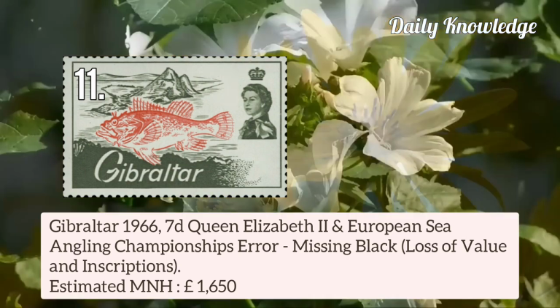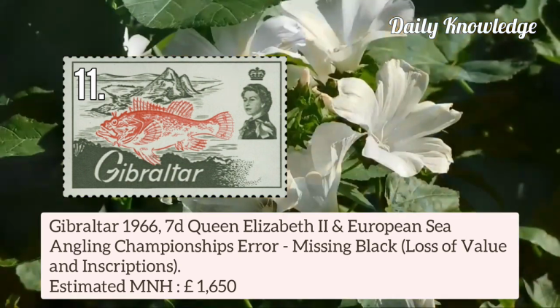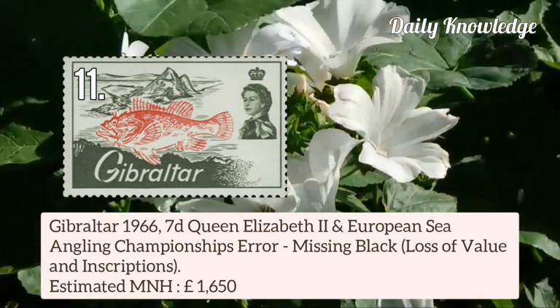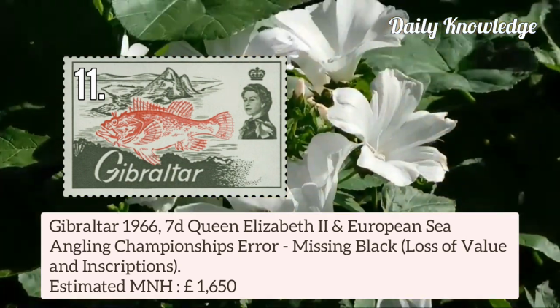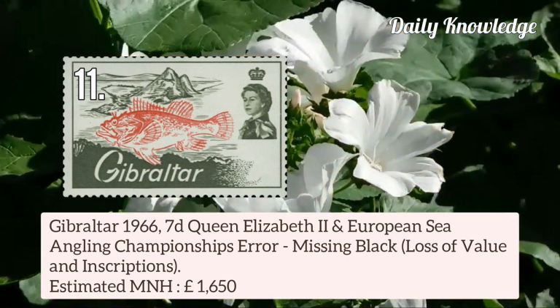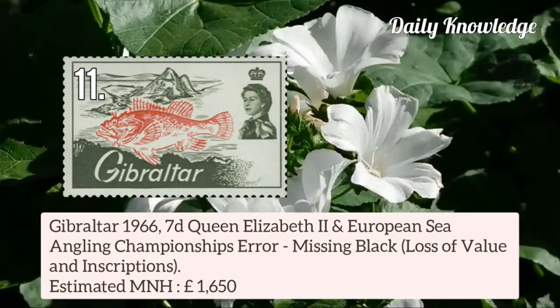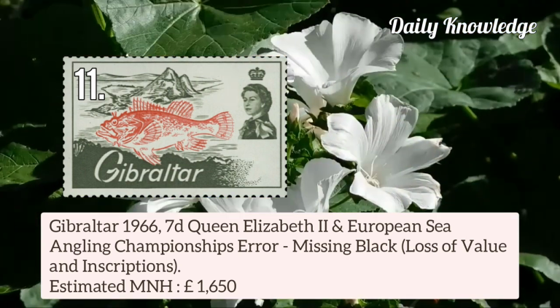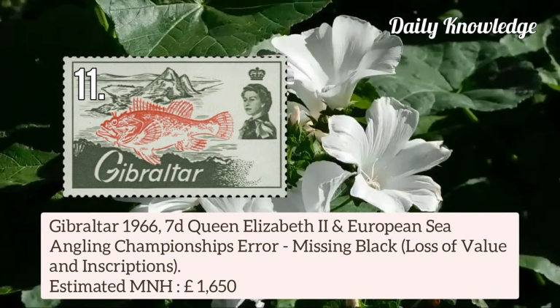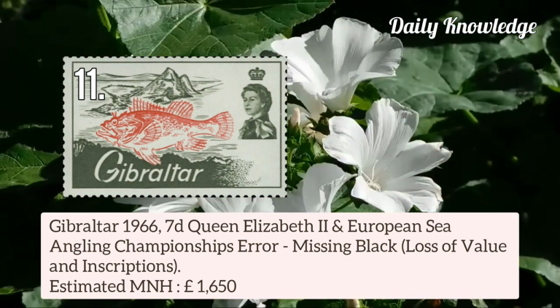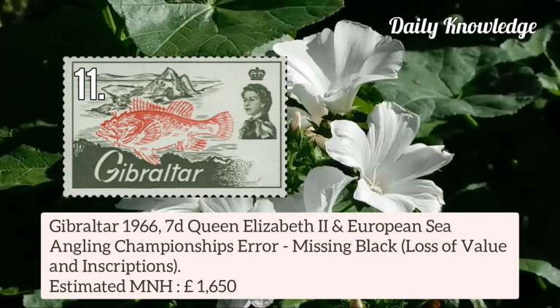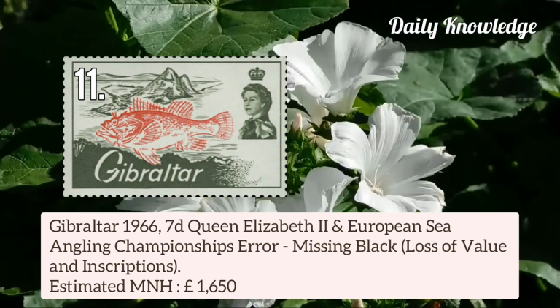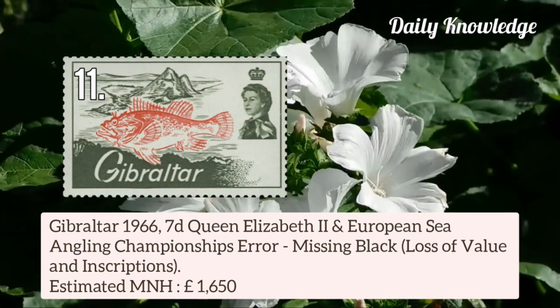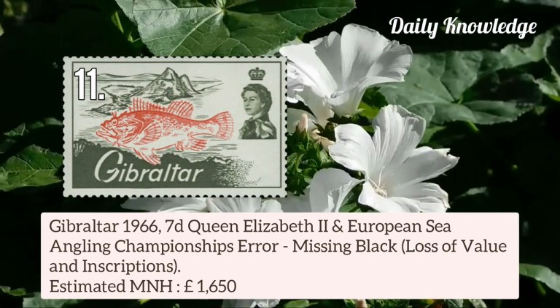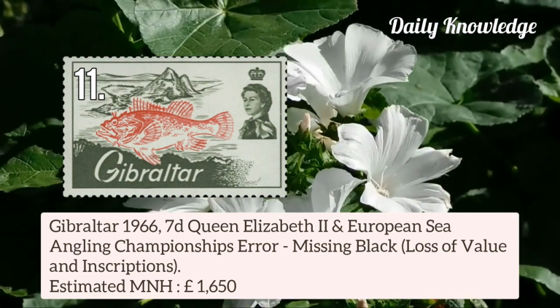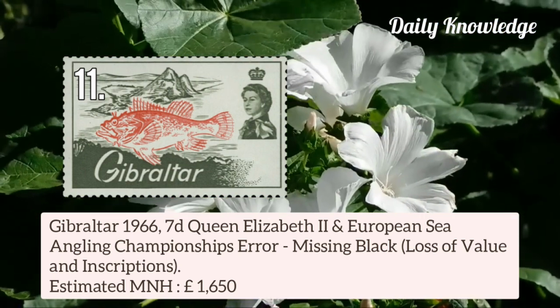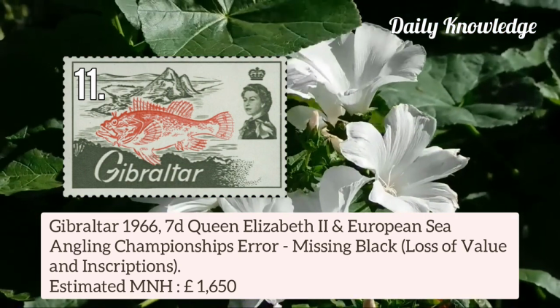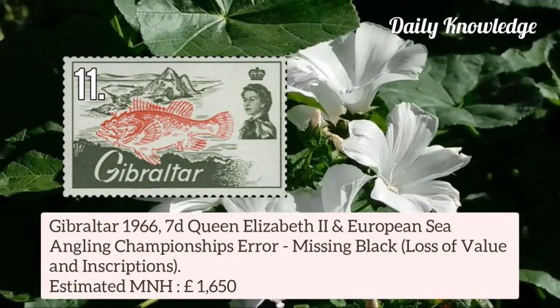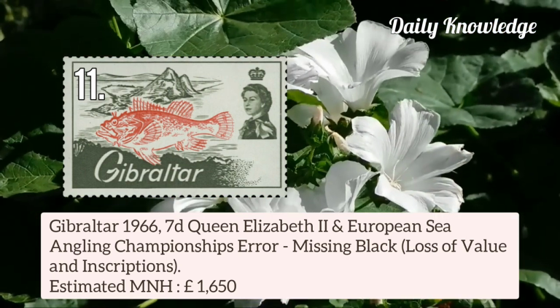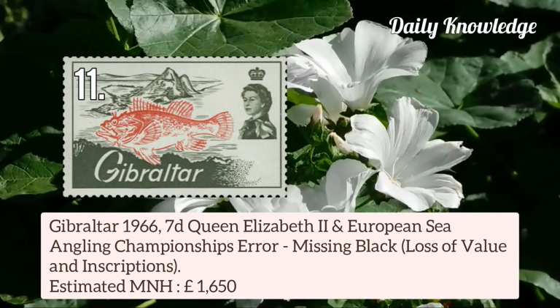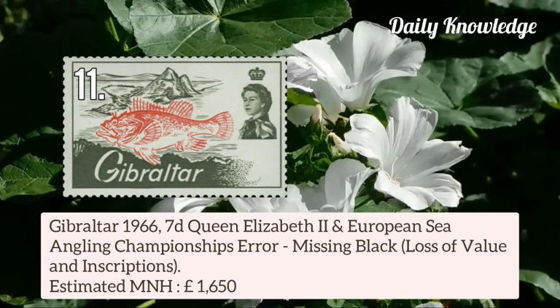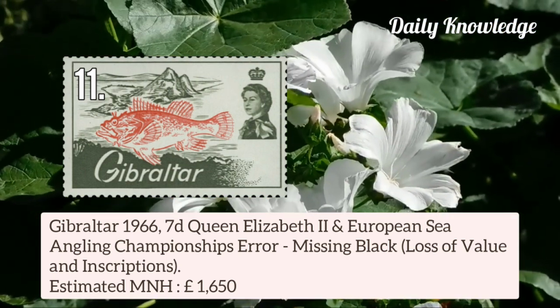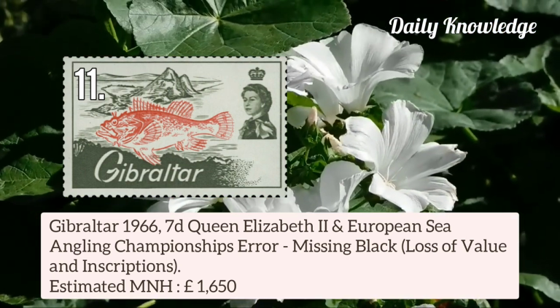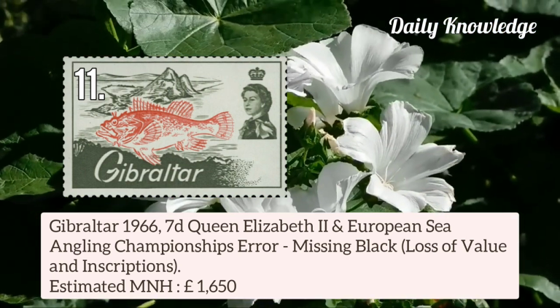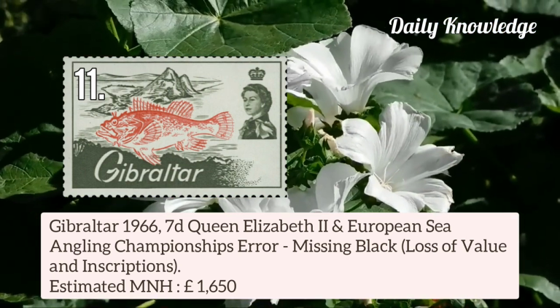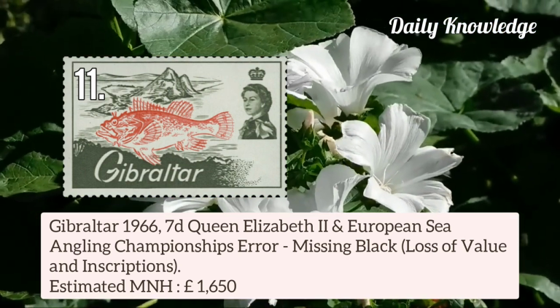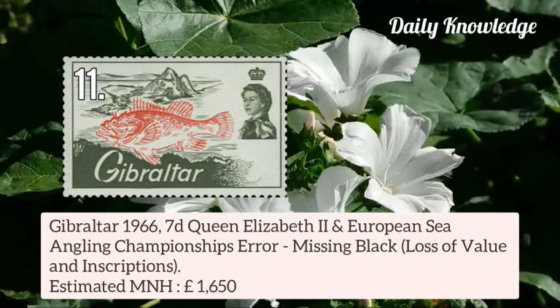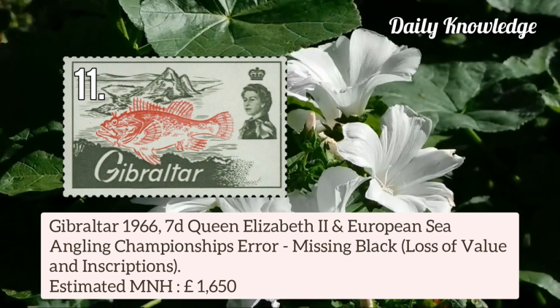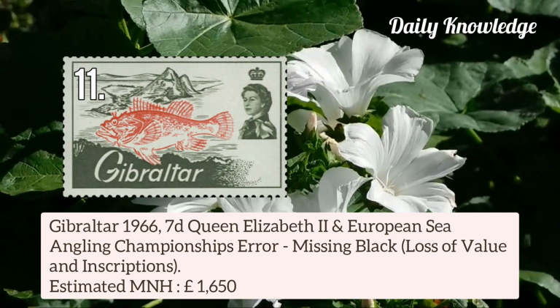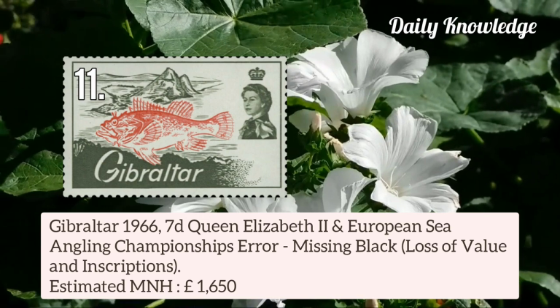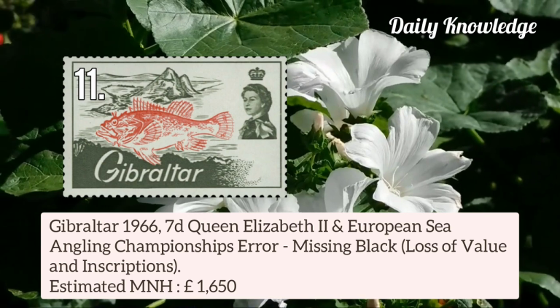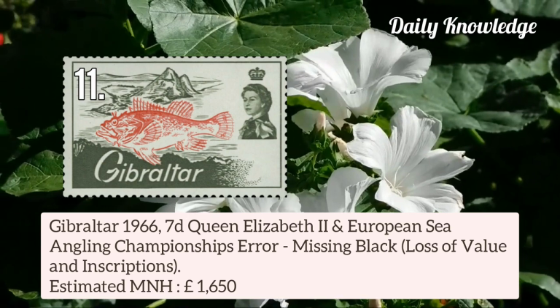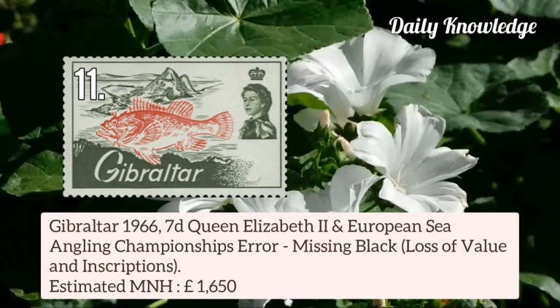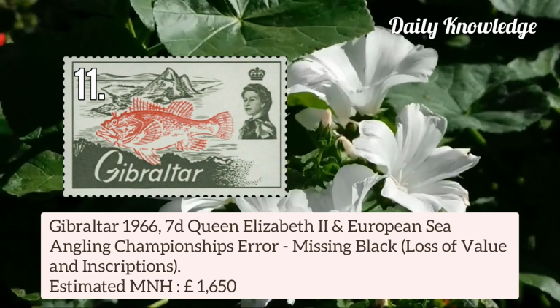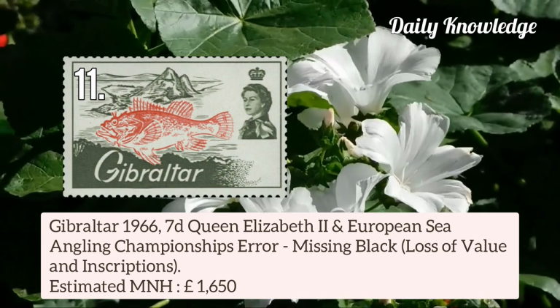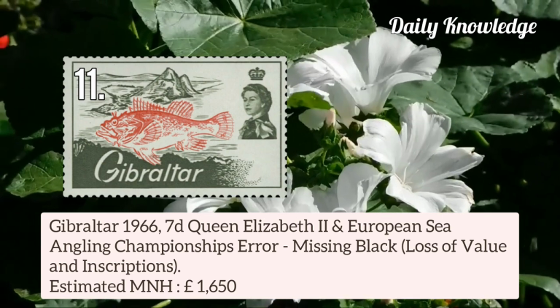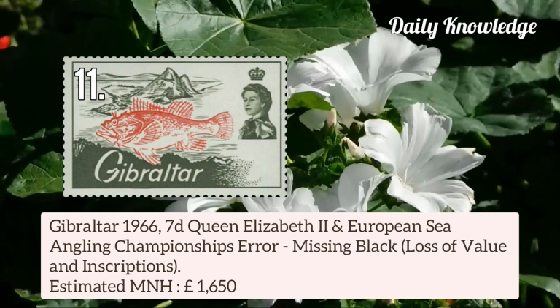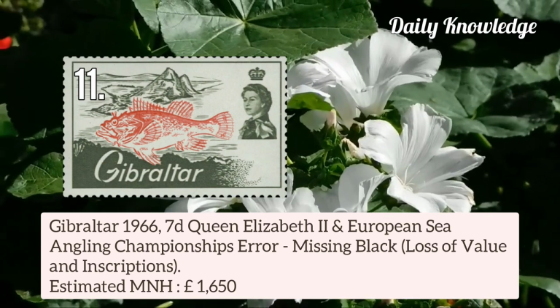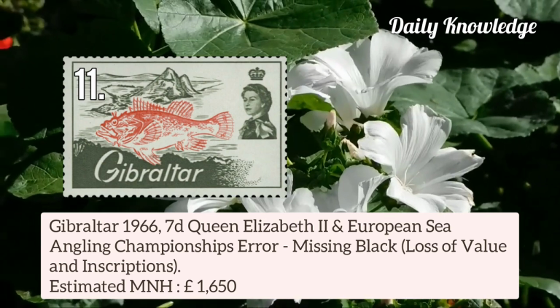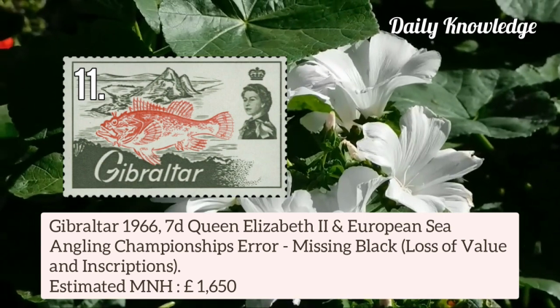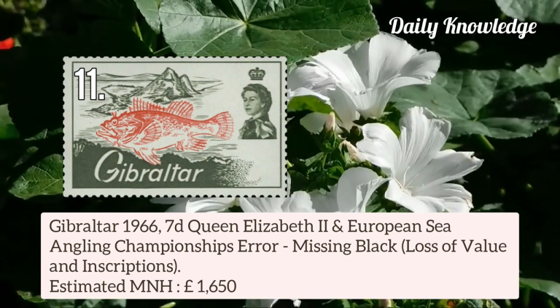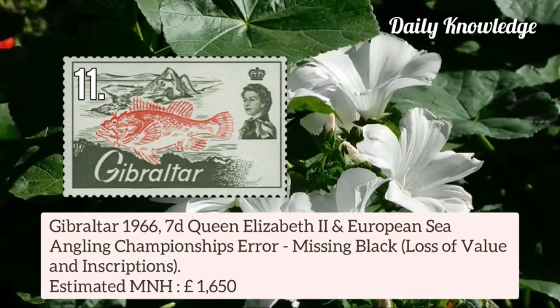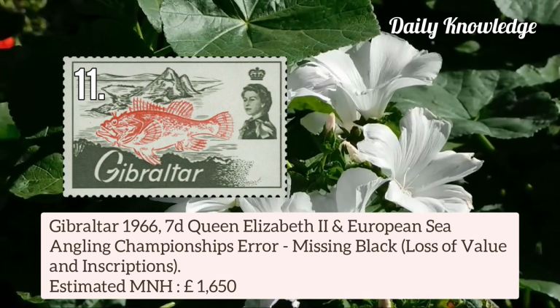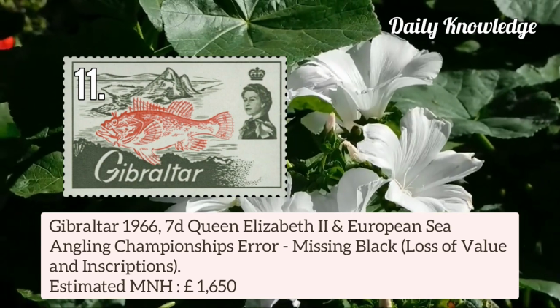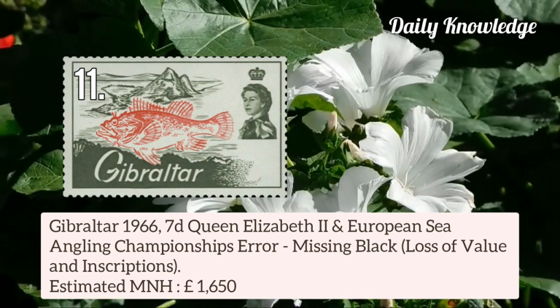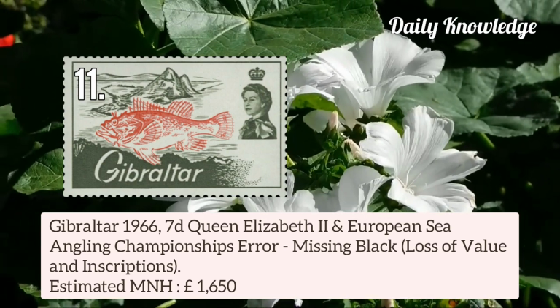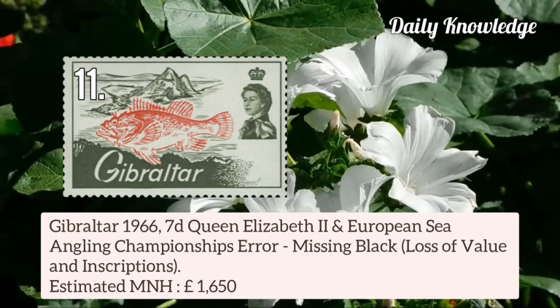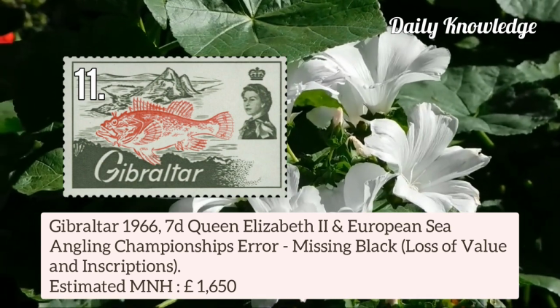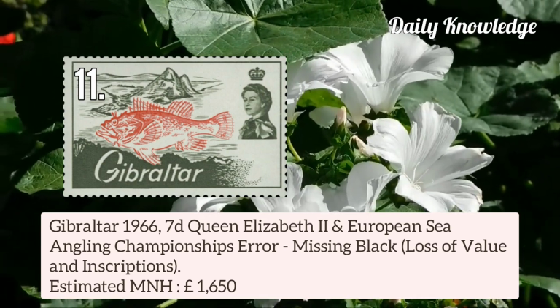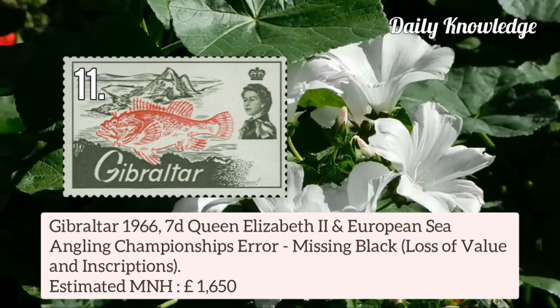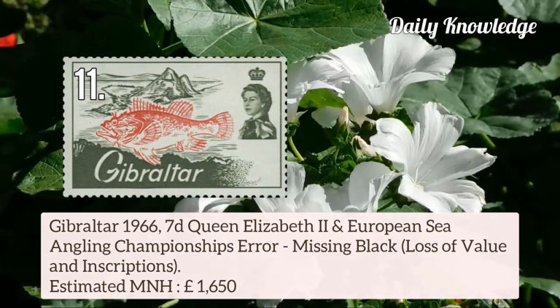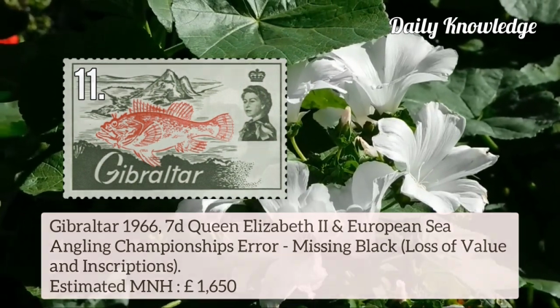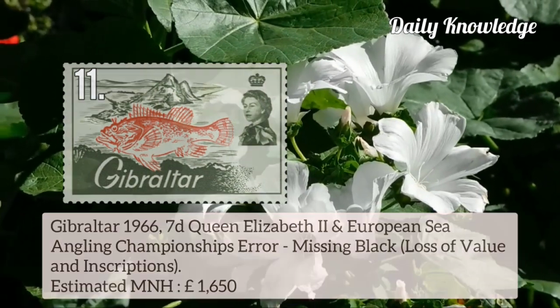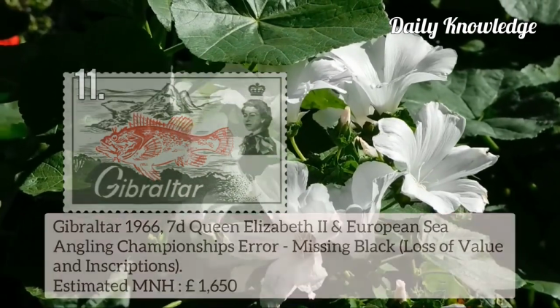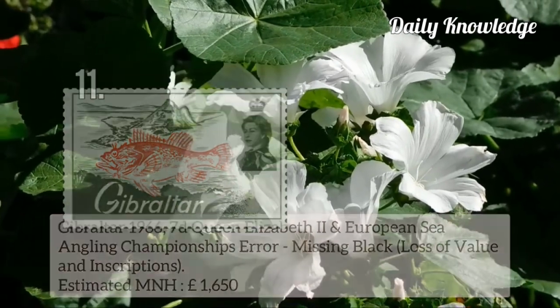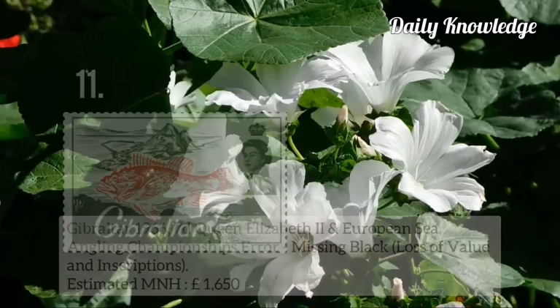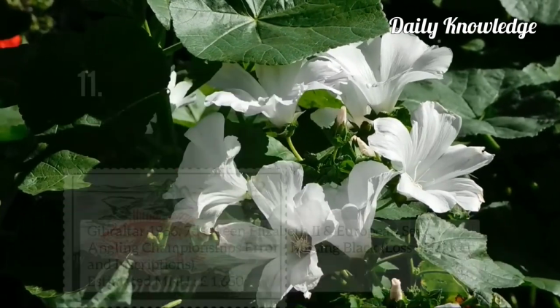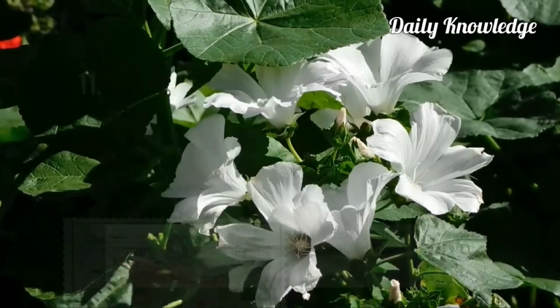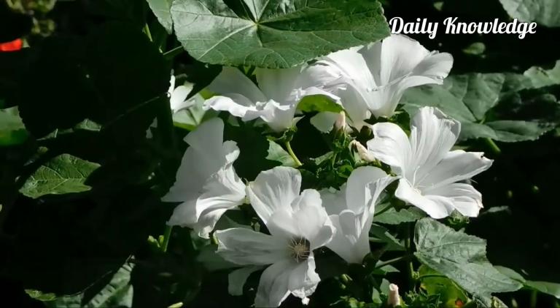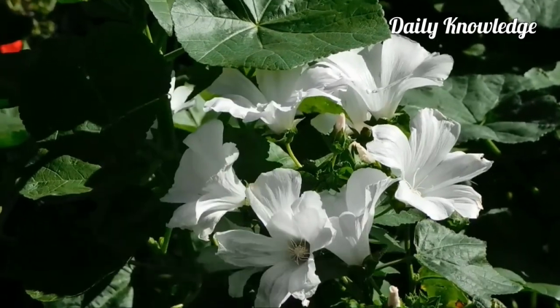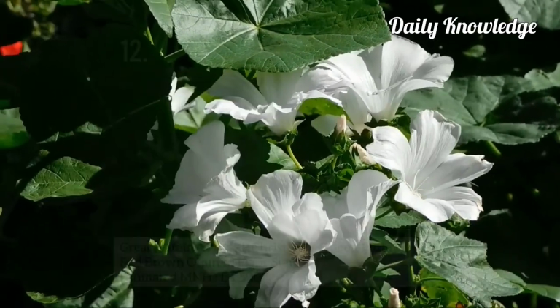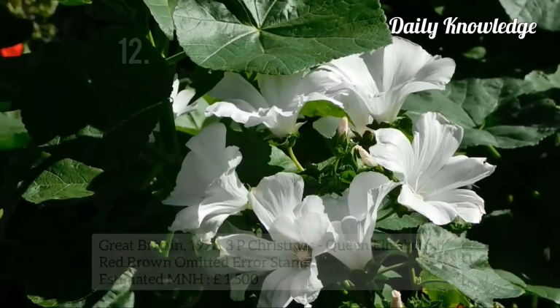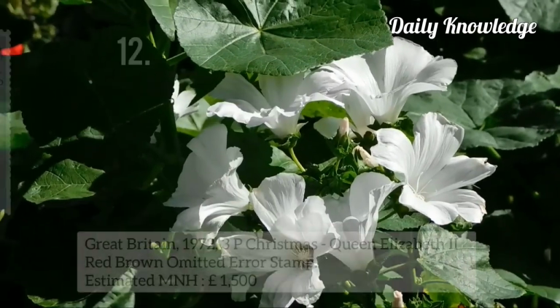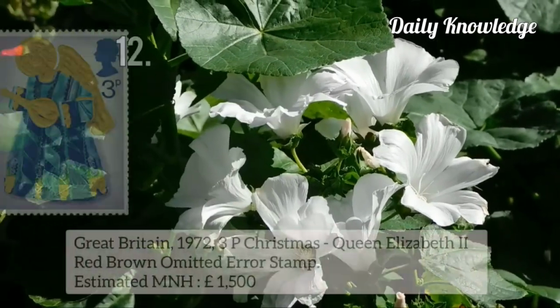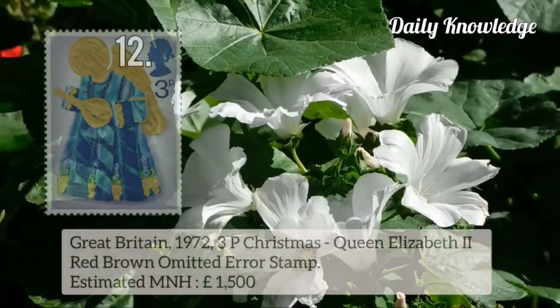Now Gibraltar 1966 7d Queen Elizabeth II and European Sea Angling Championship — error missing black, resulting in loss of value and inscription.